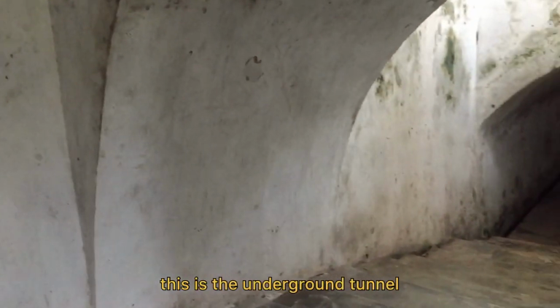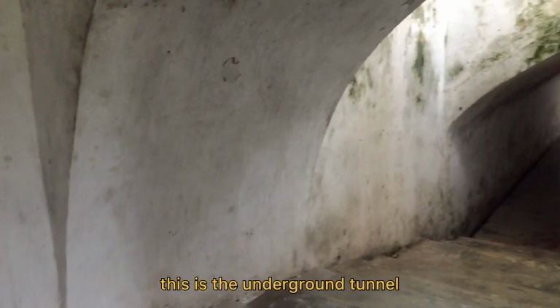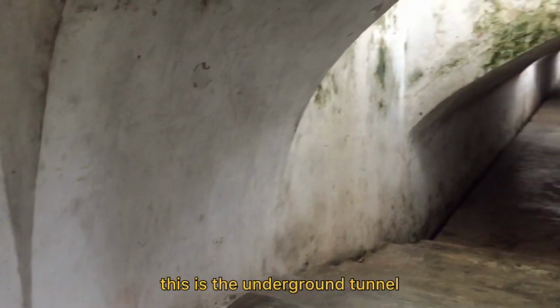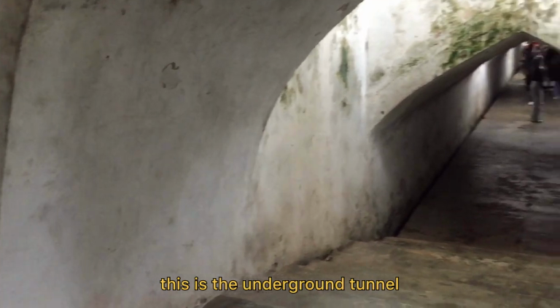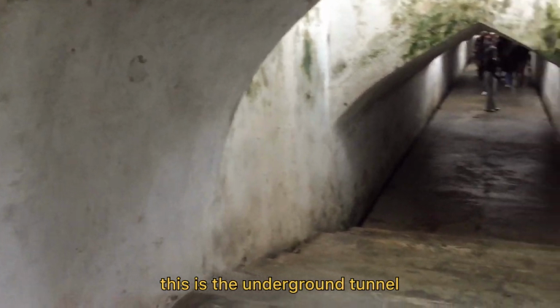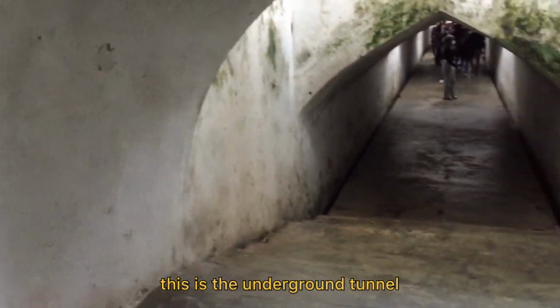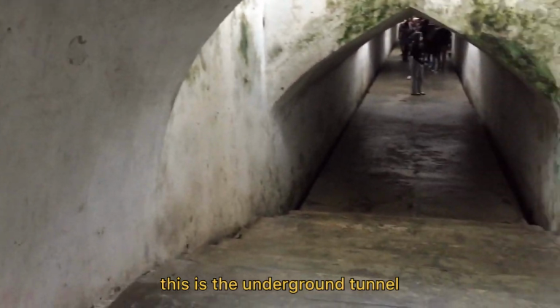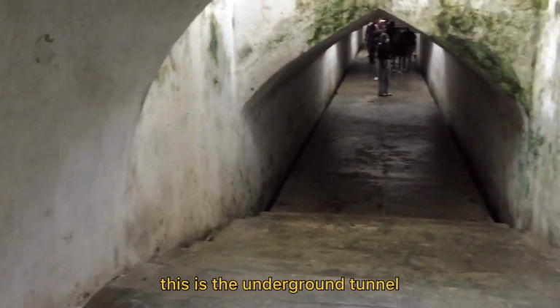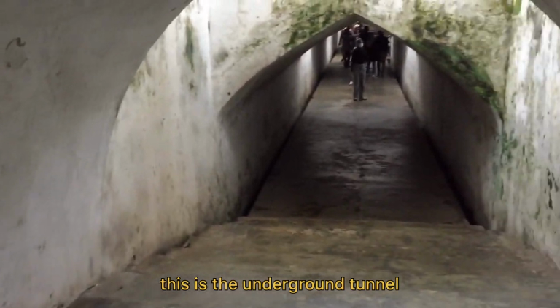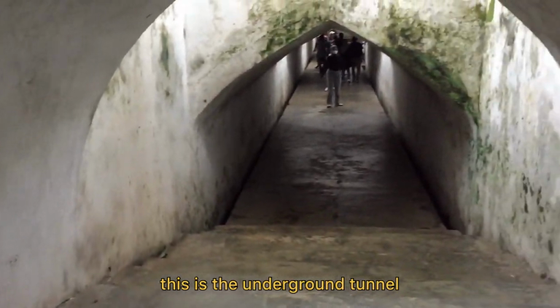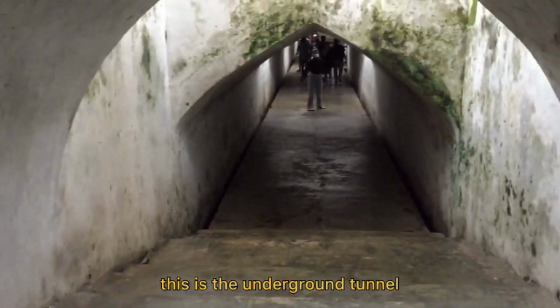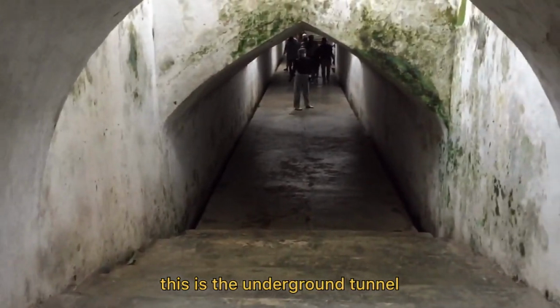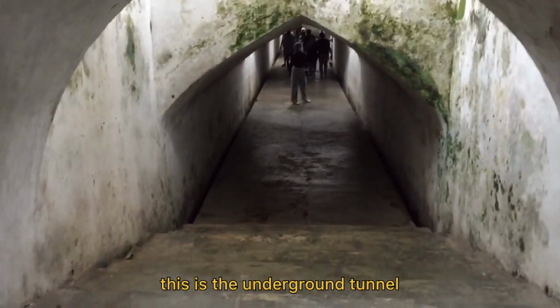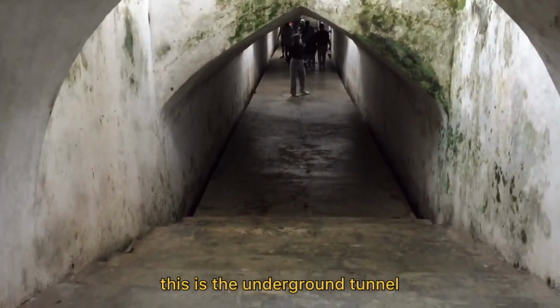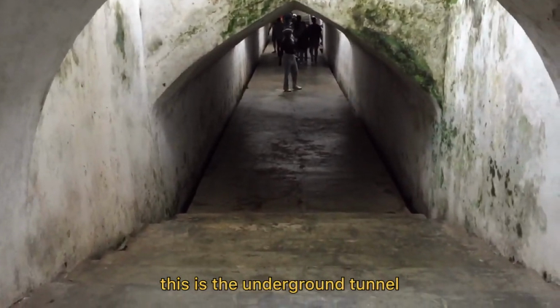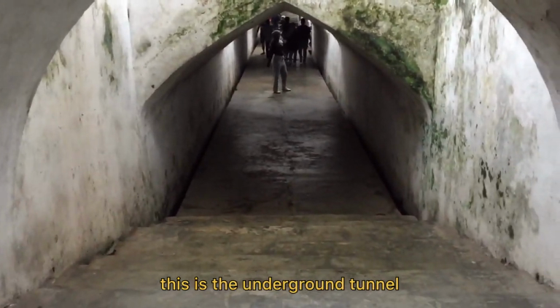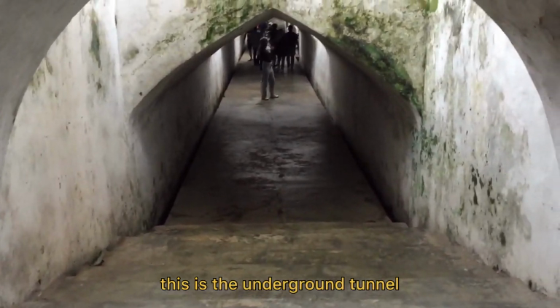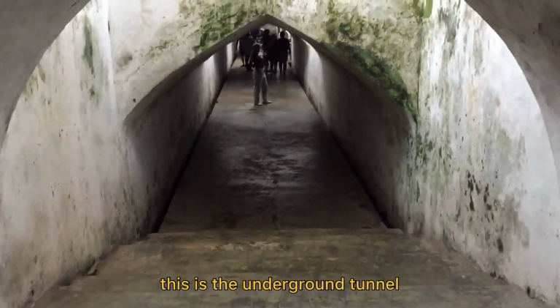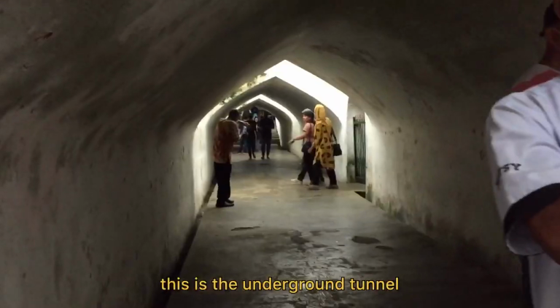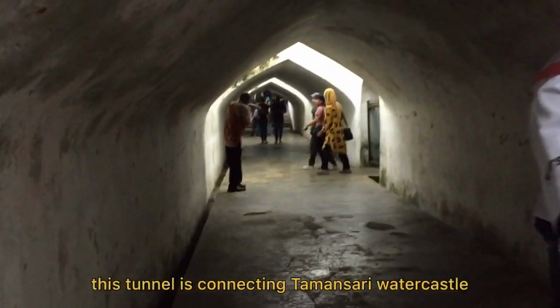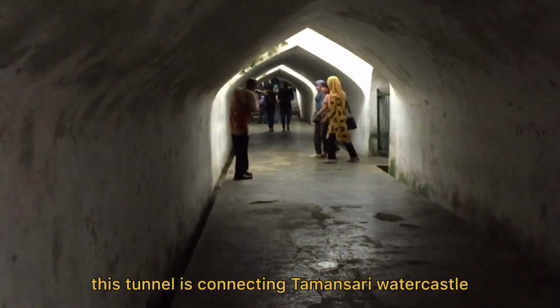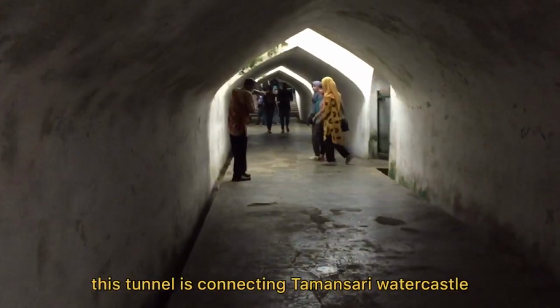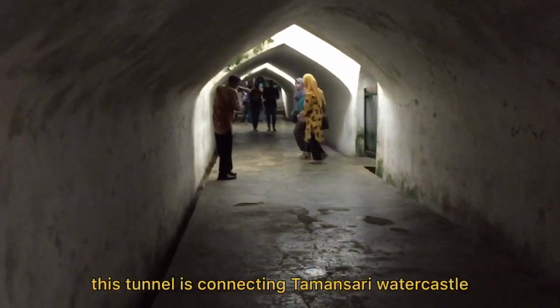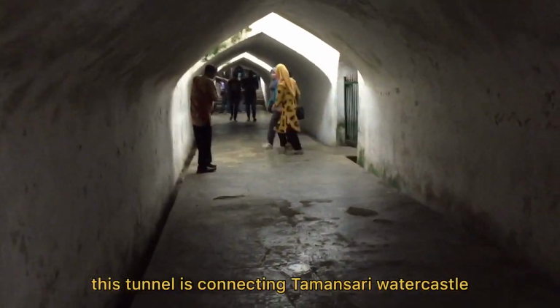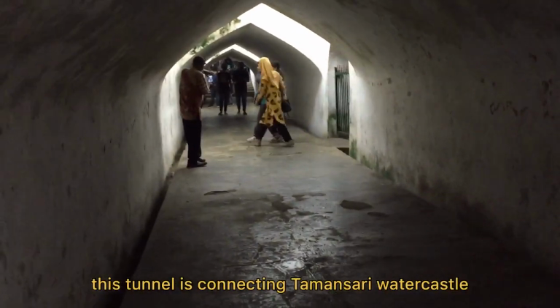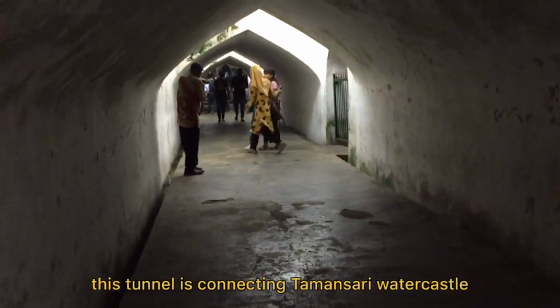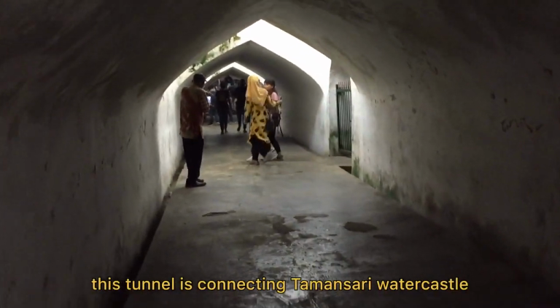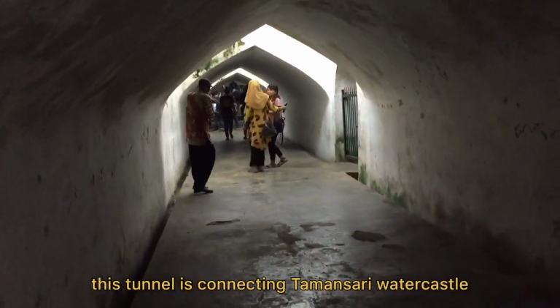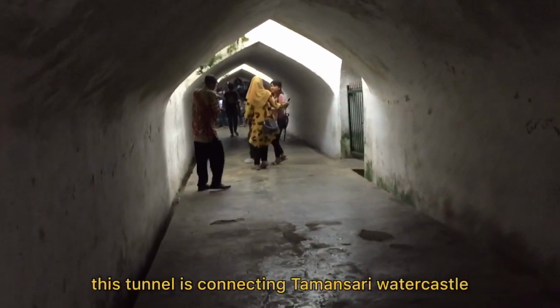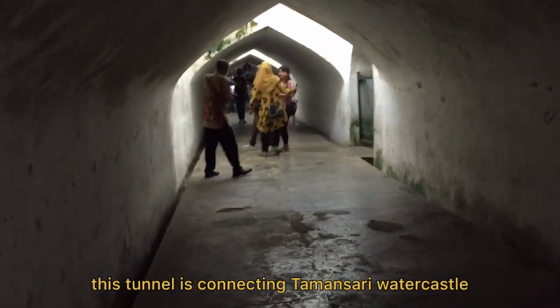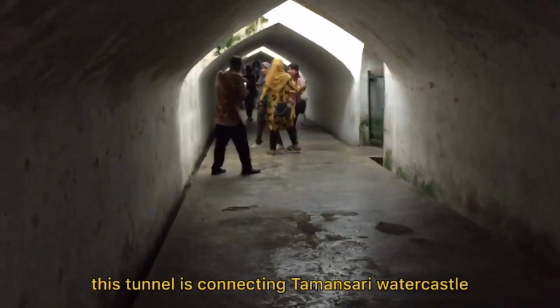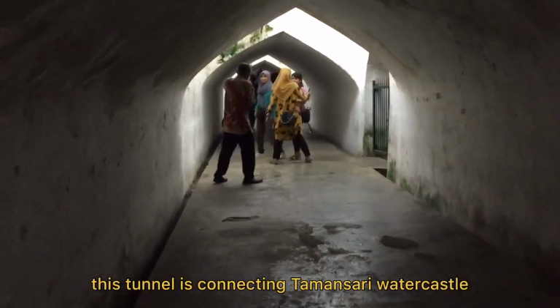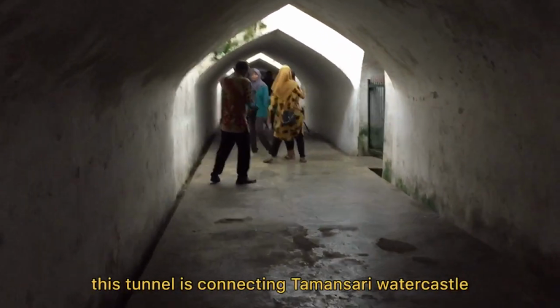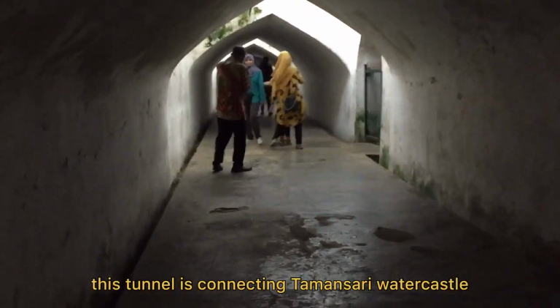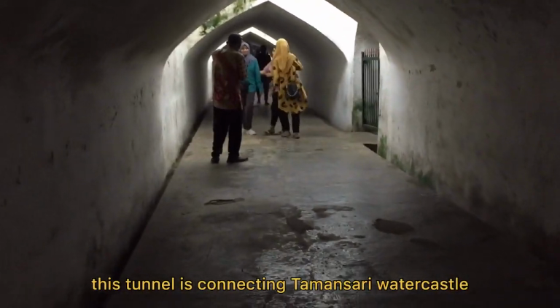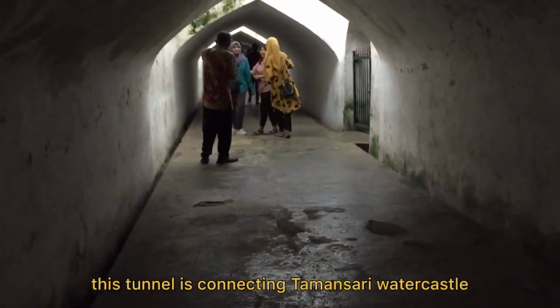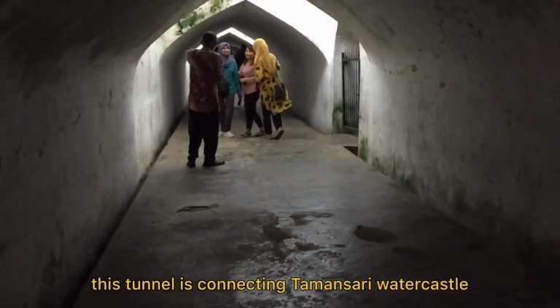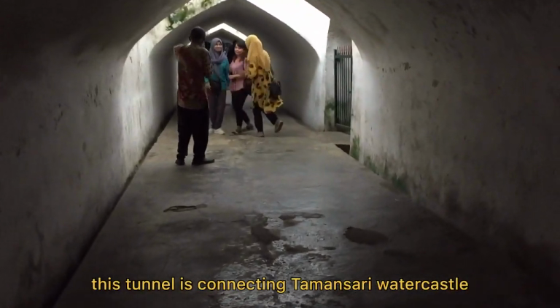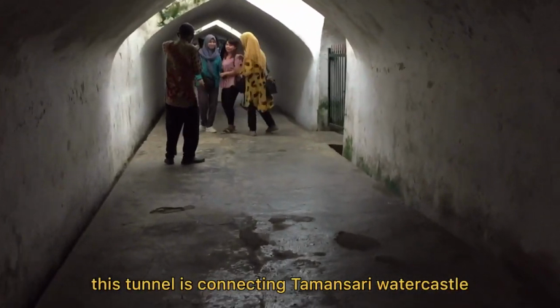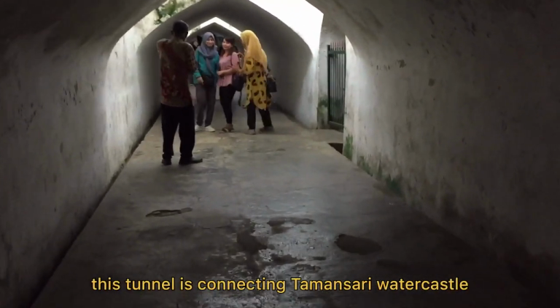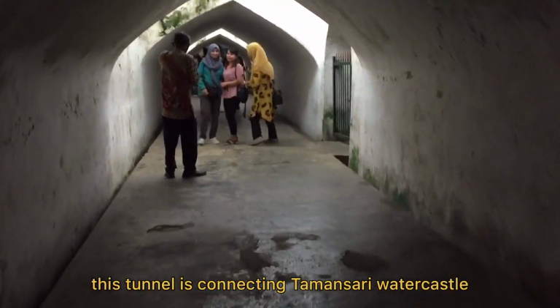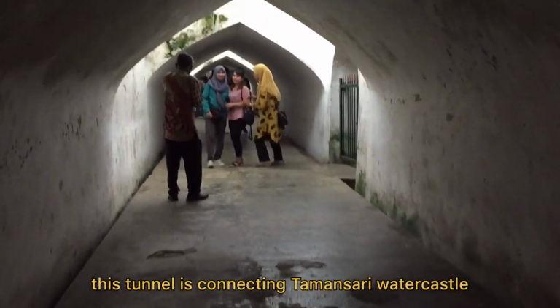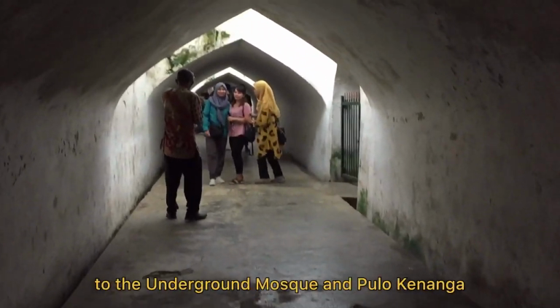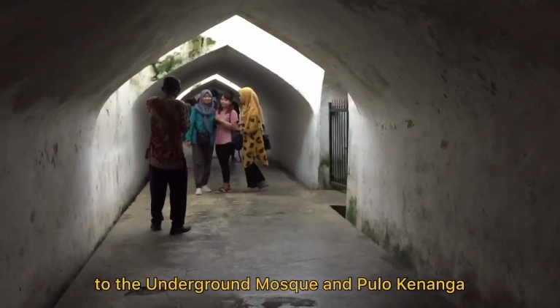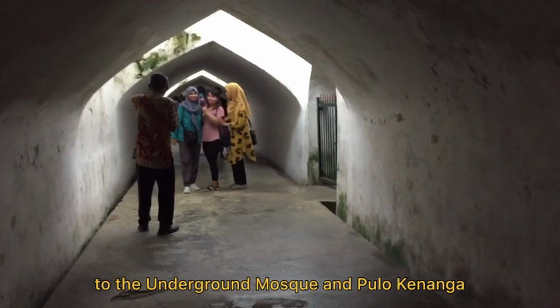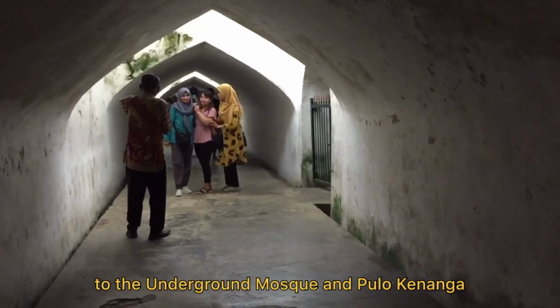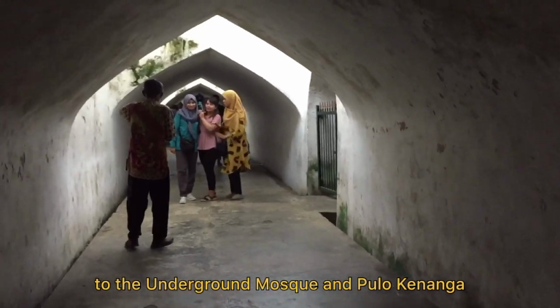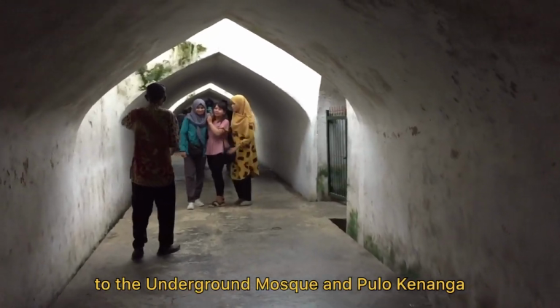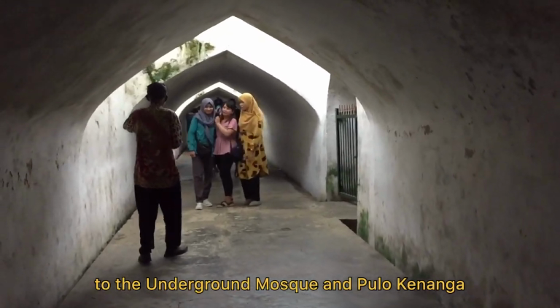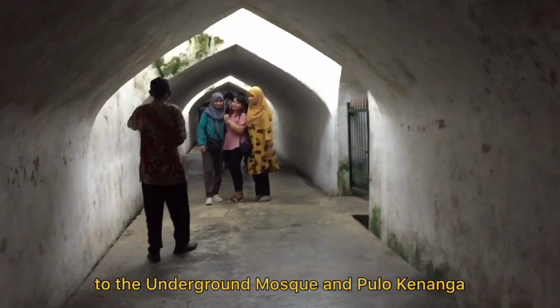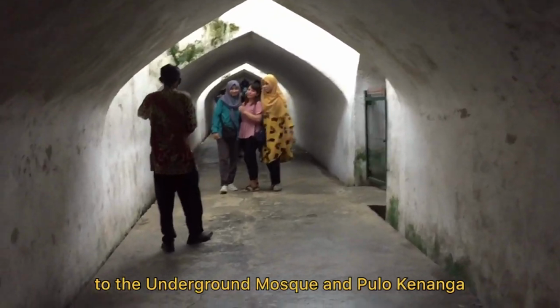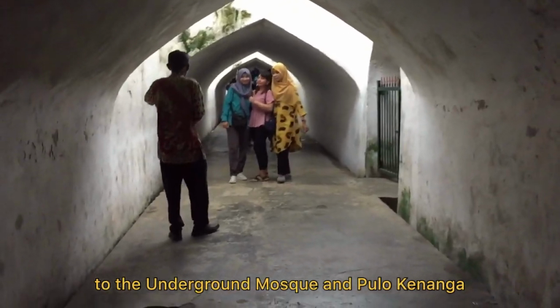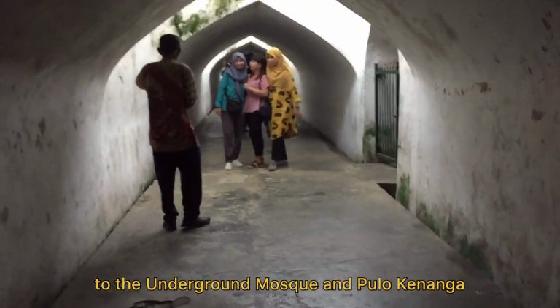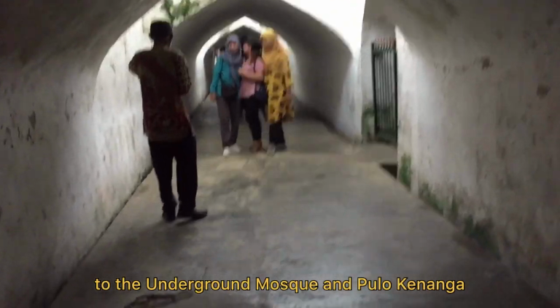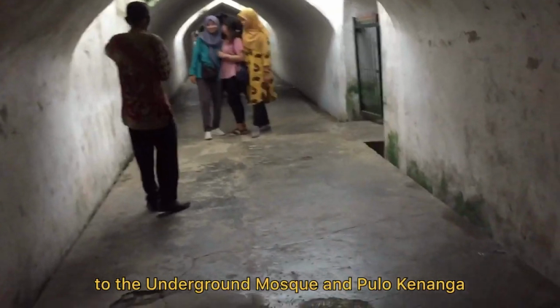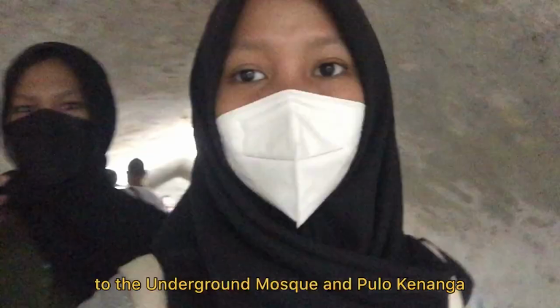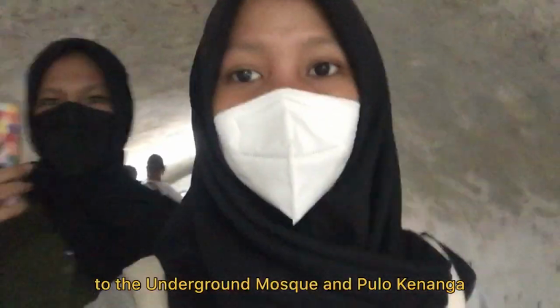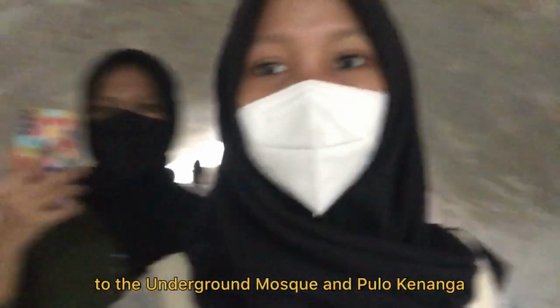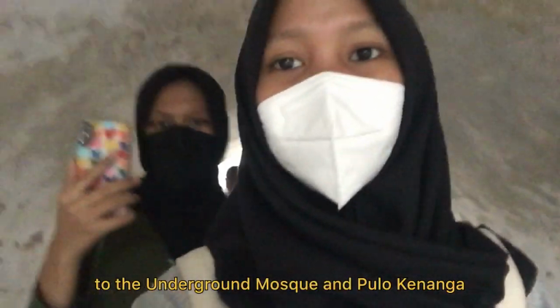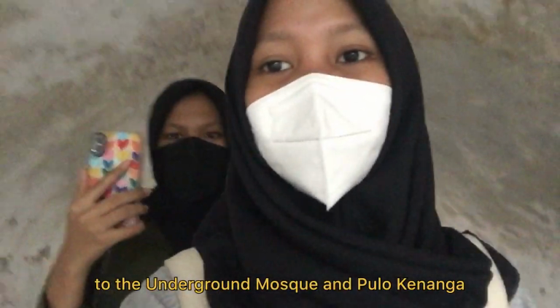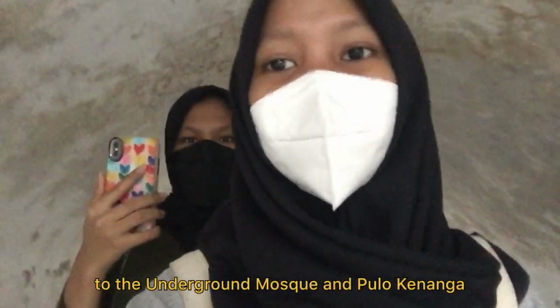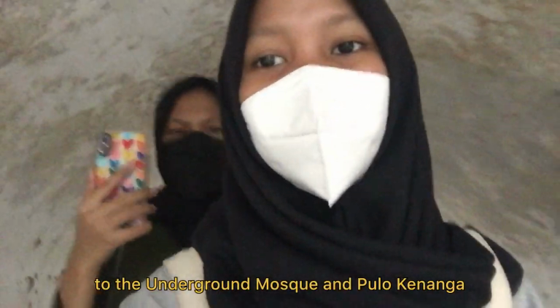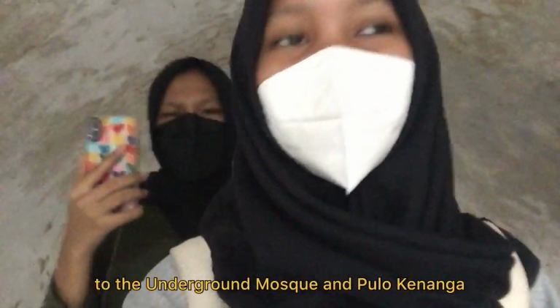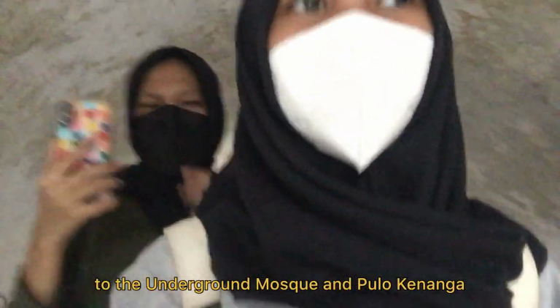This is the underground tunnel. This tunnel connects Tamasari Water Castle to the underground mosque and Pulau Kenanga.